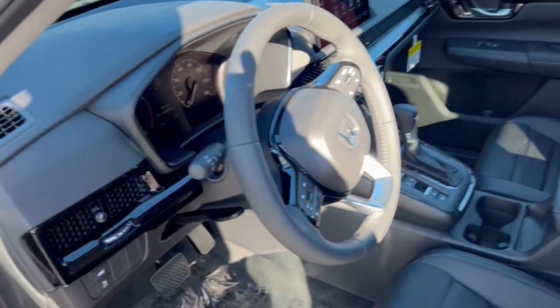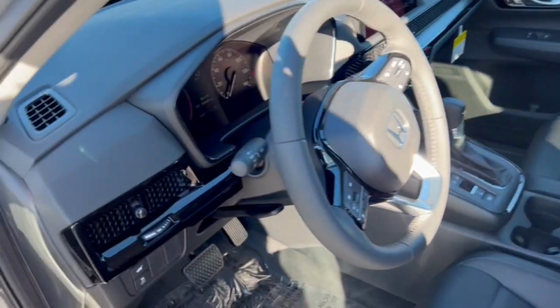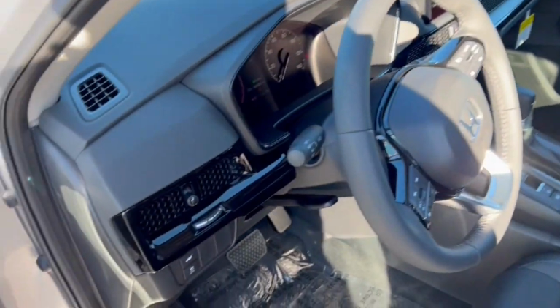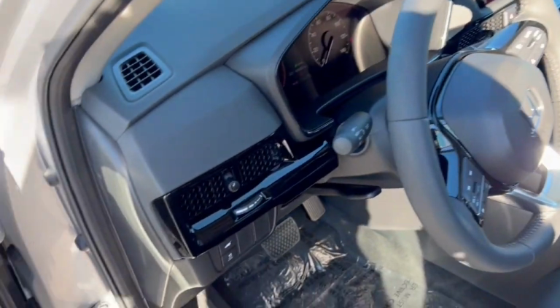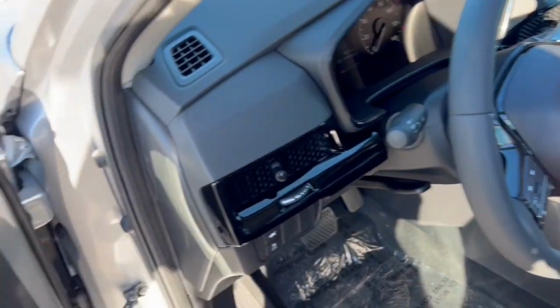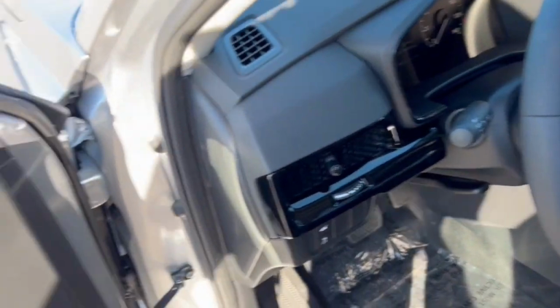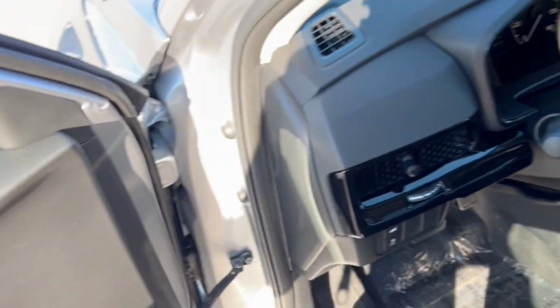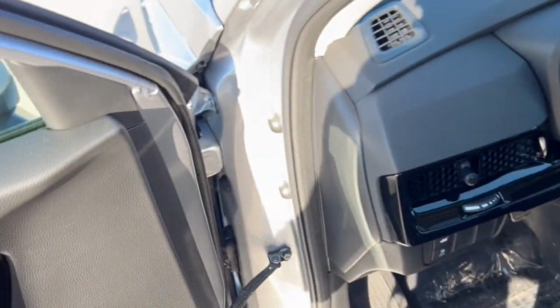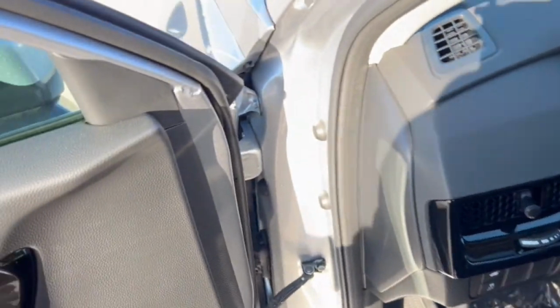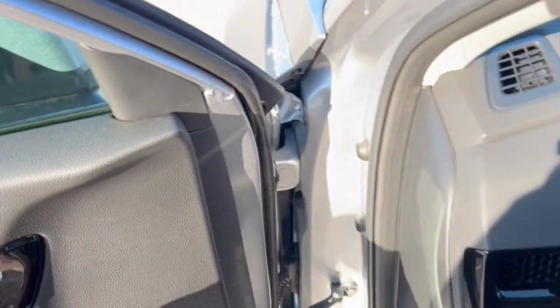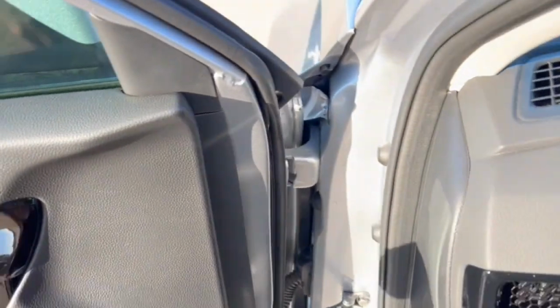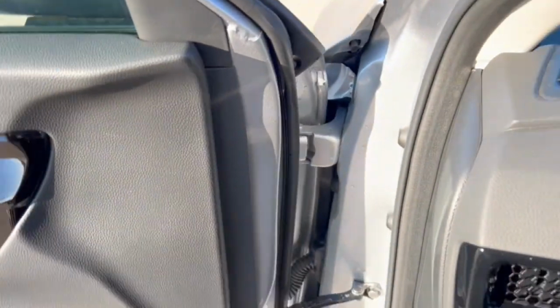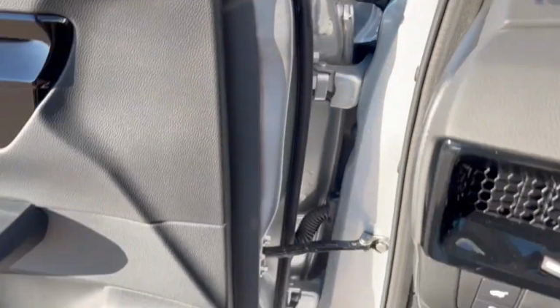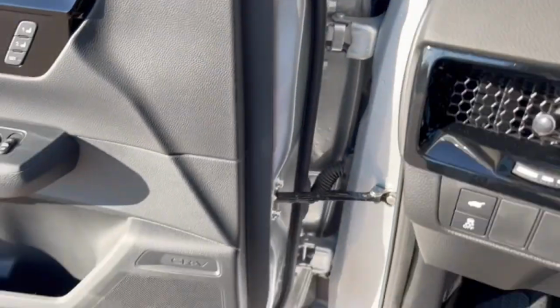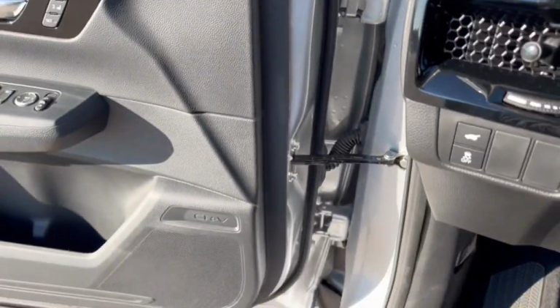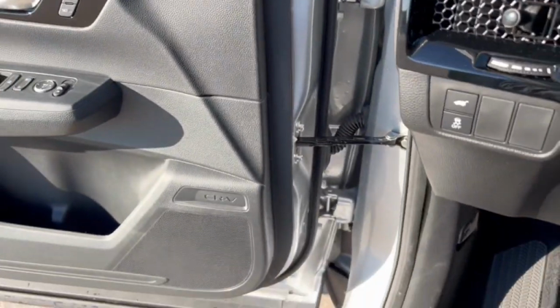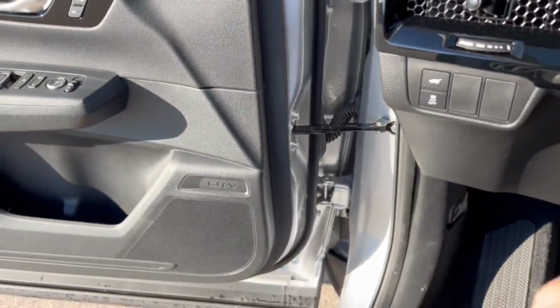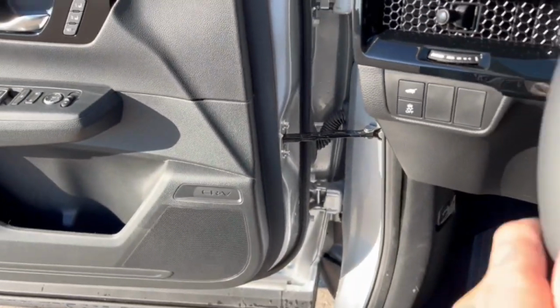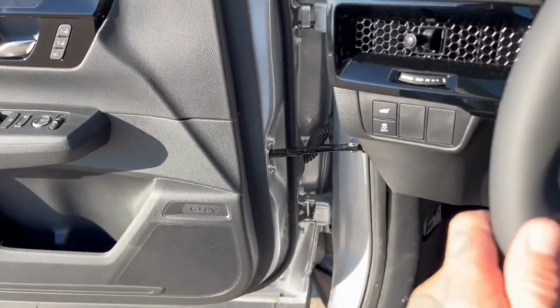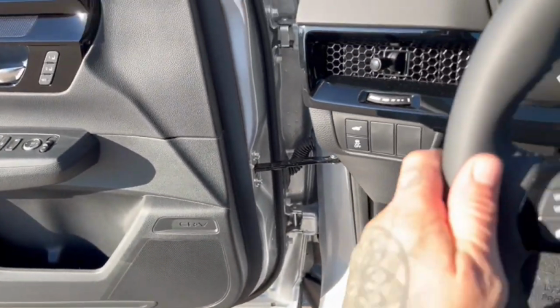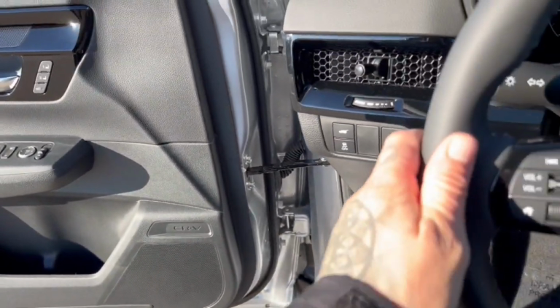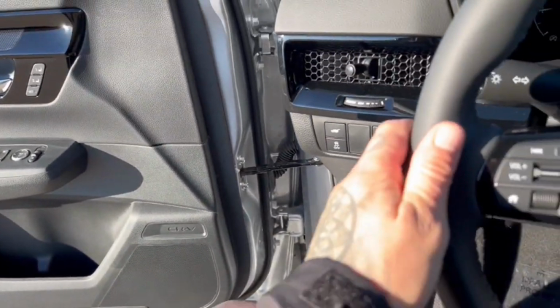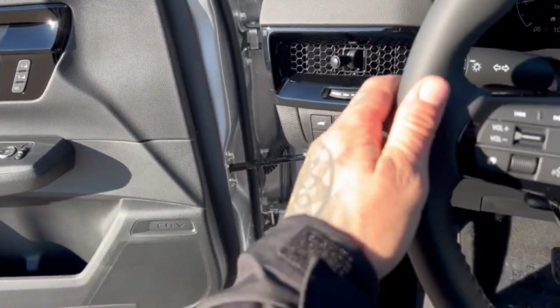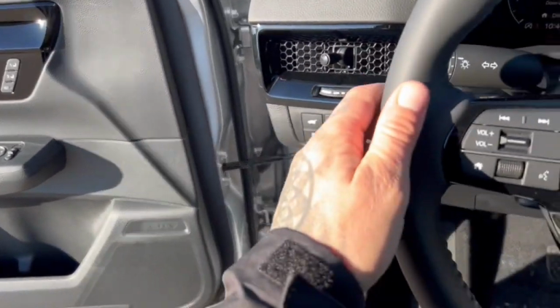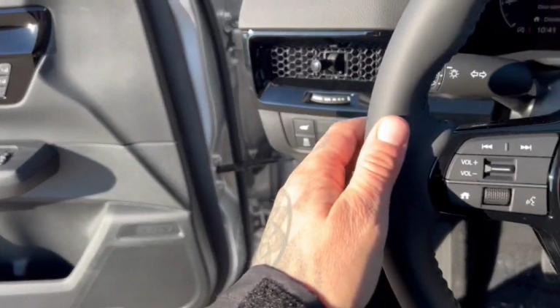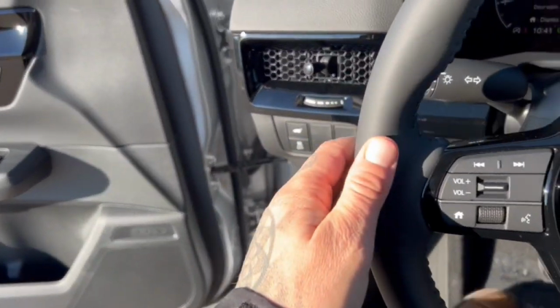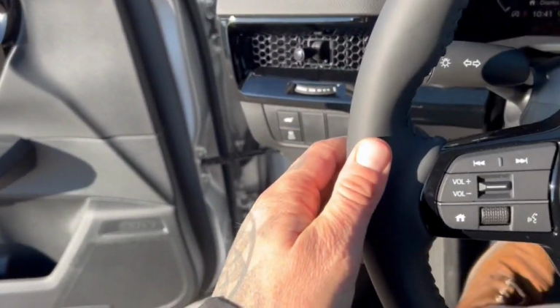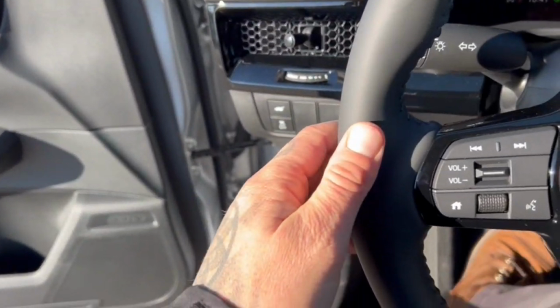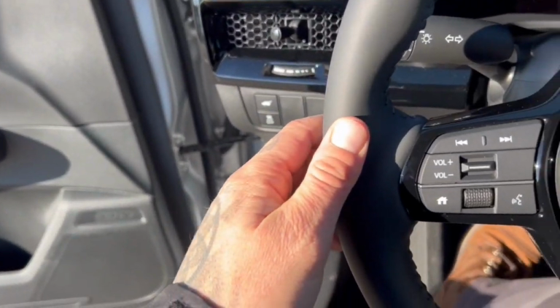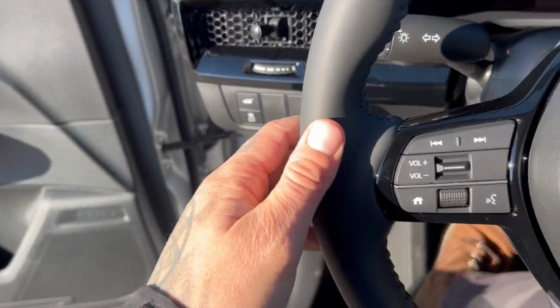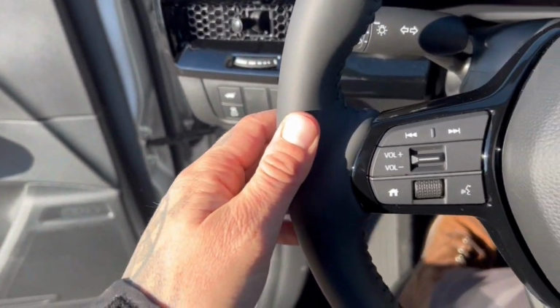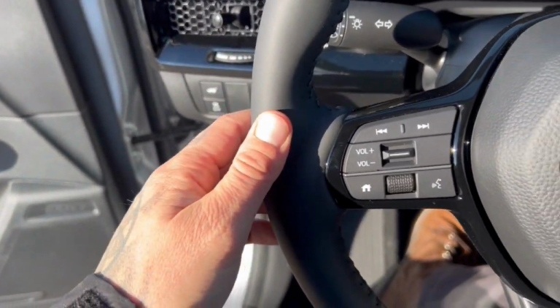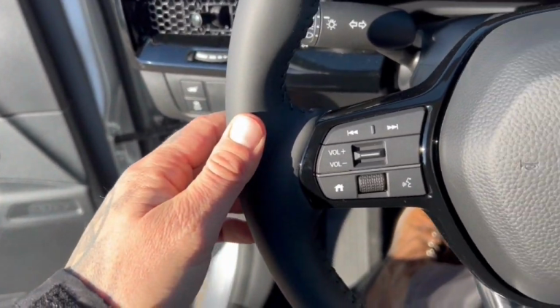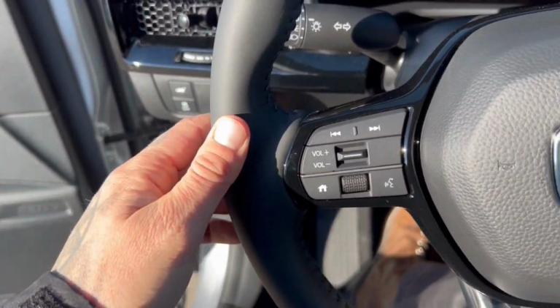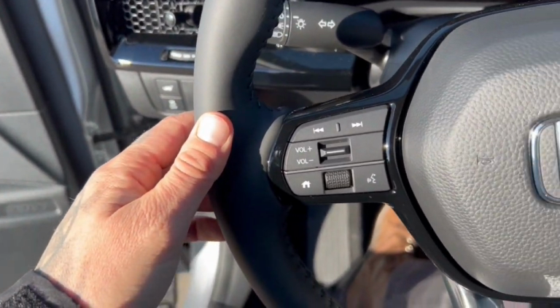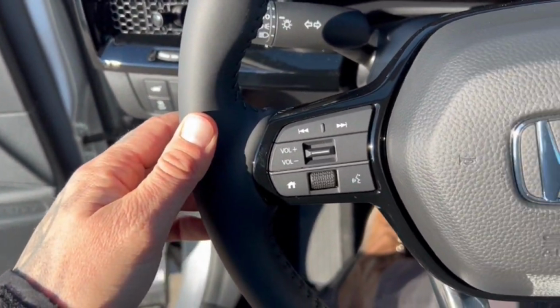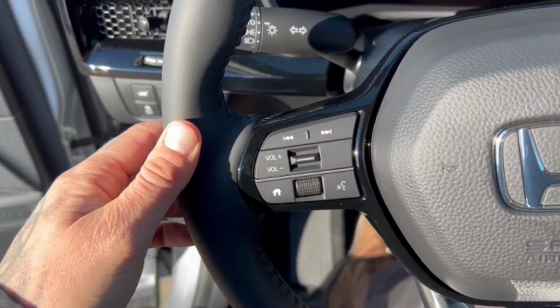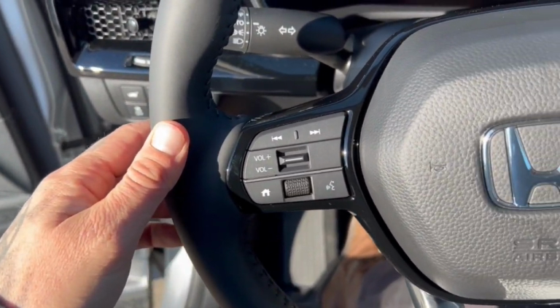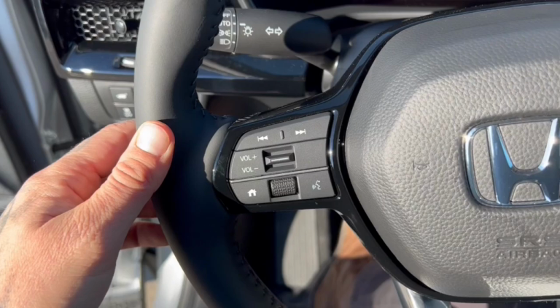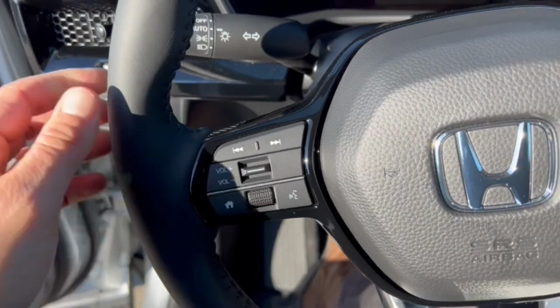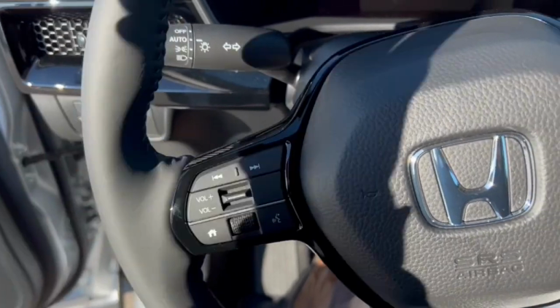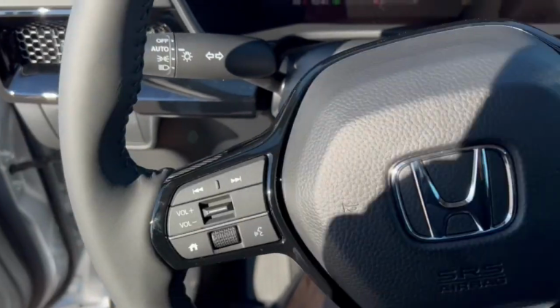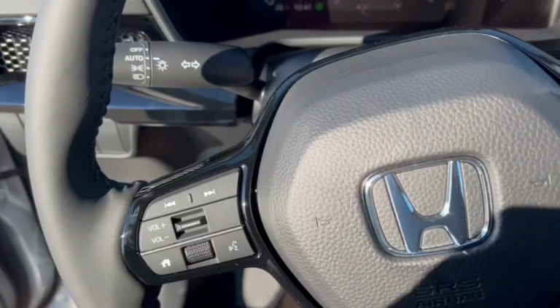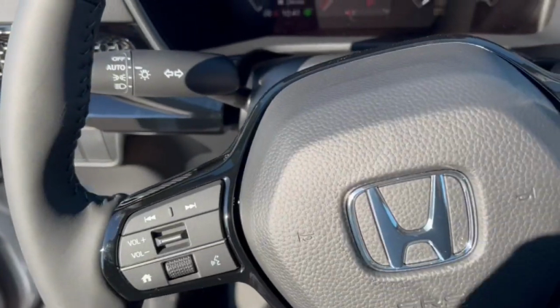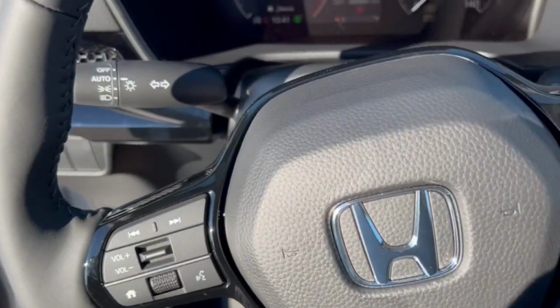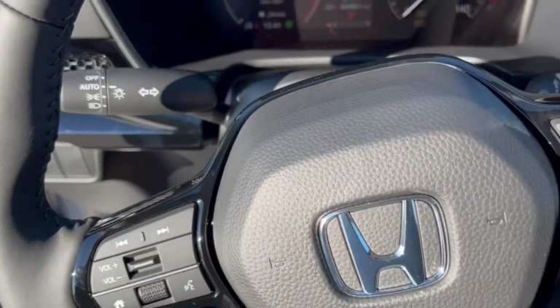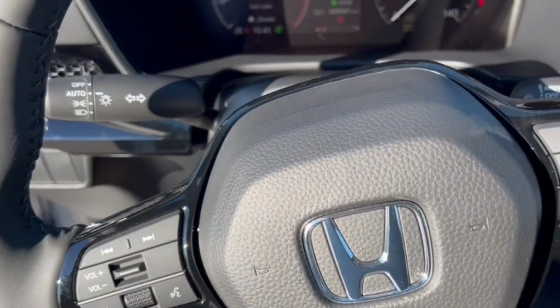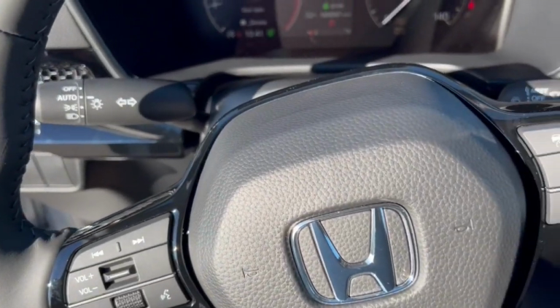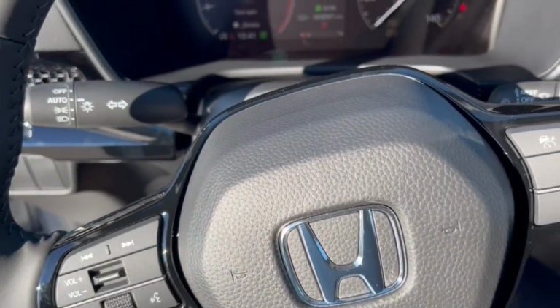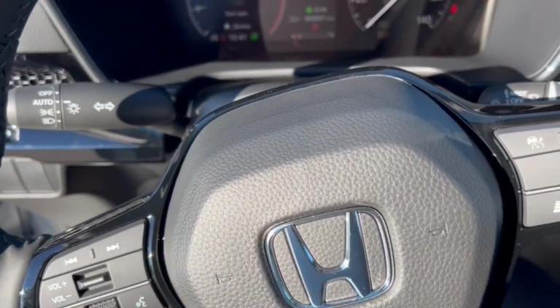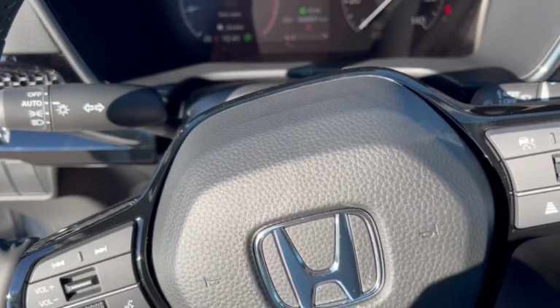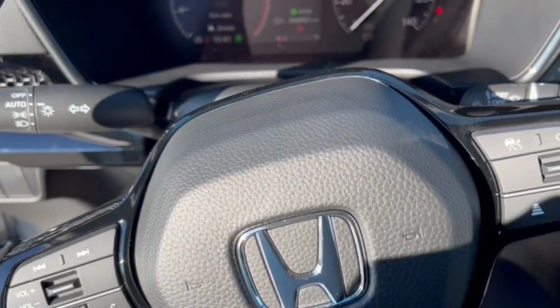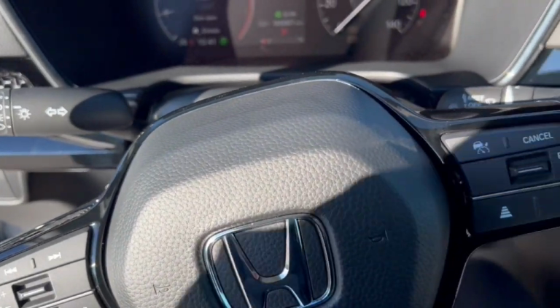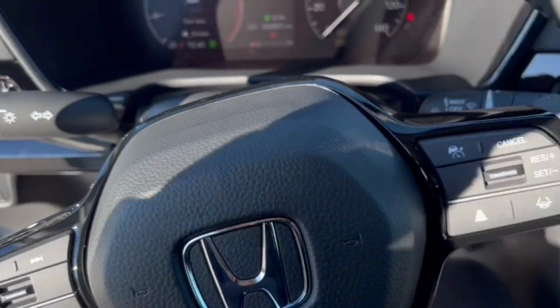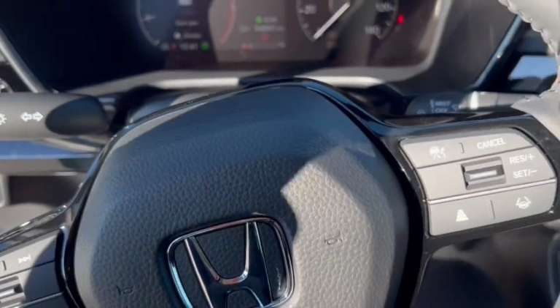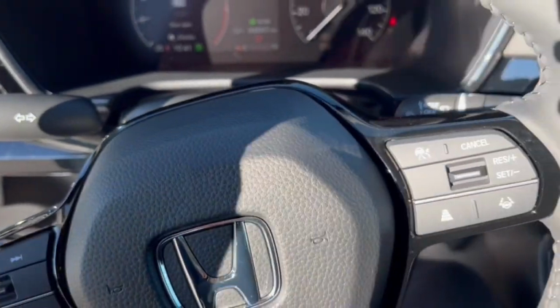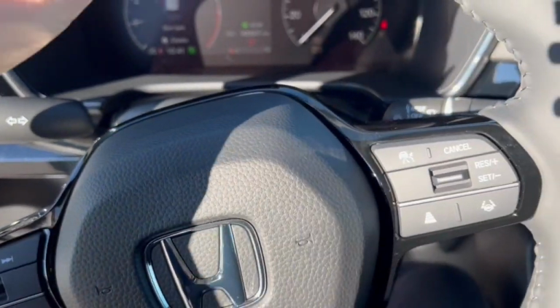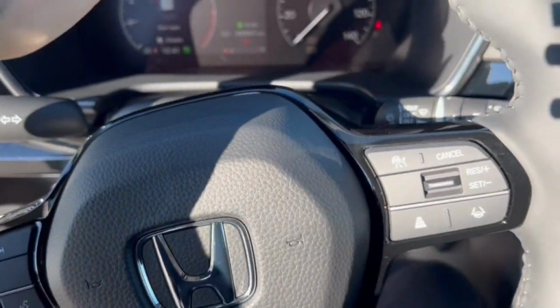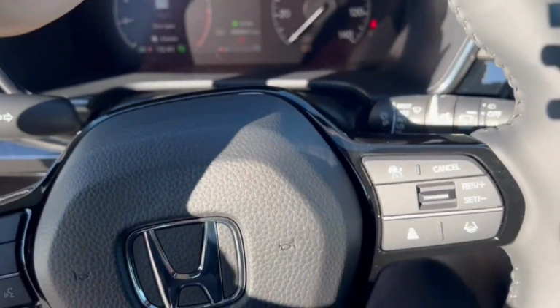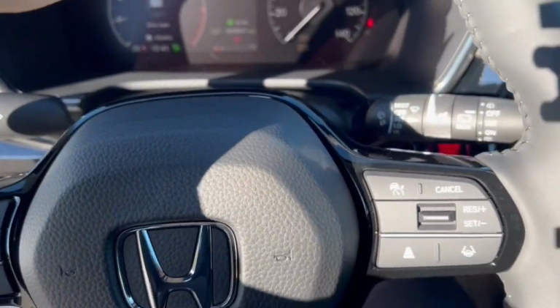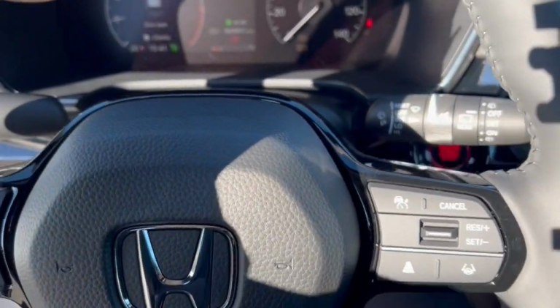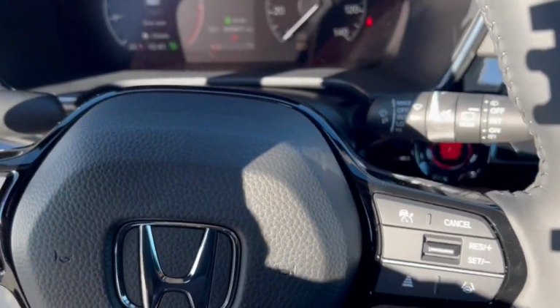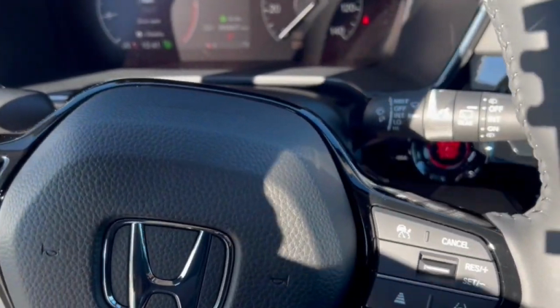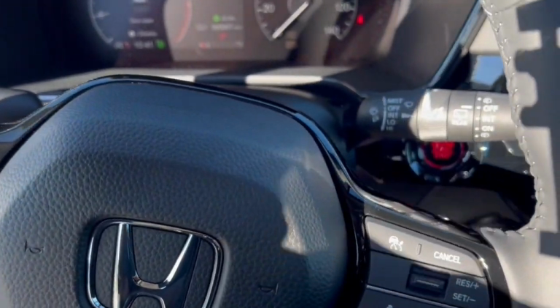The vehicle does have forward collision warnings, lane departure warnings, and it has blind spot monitors.